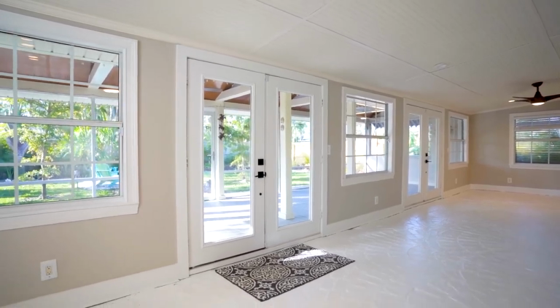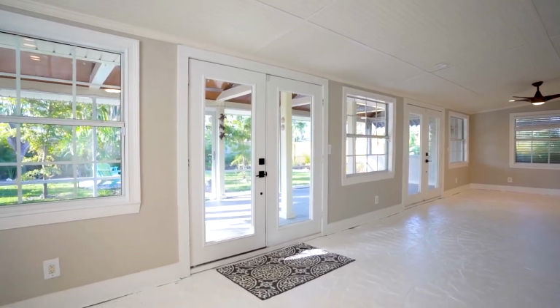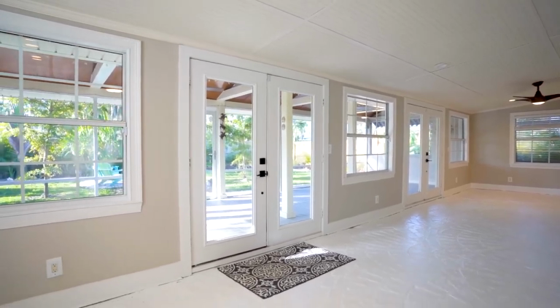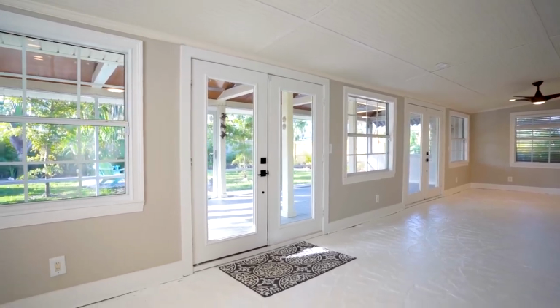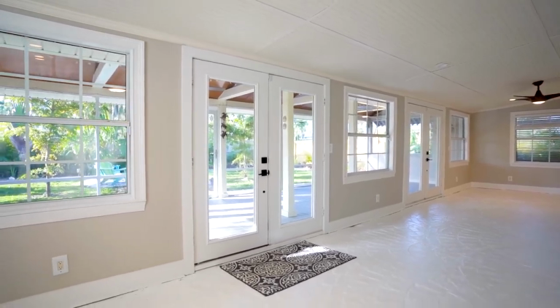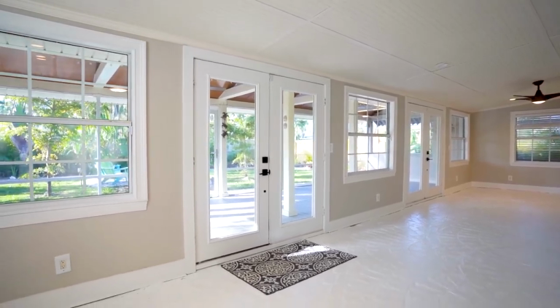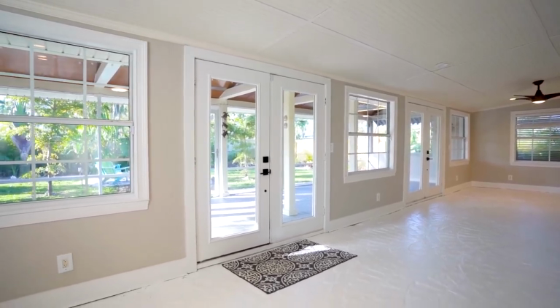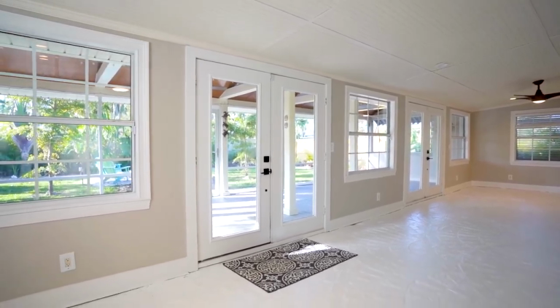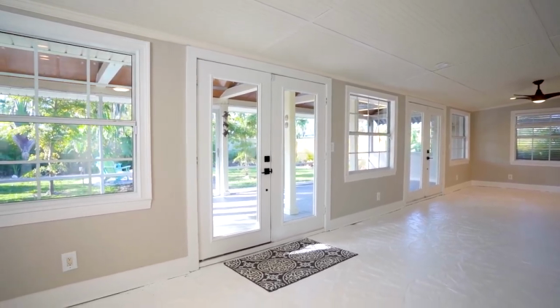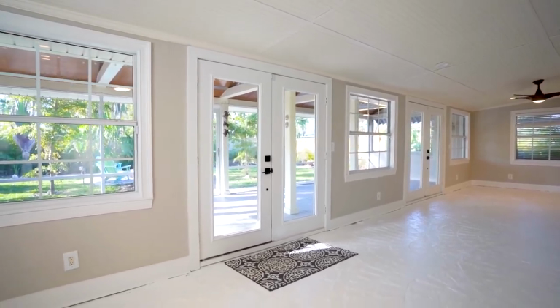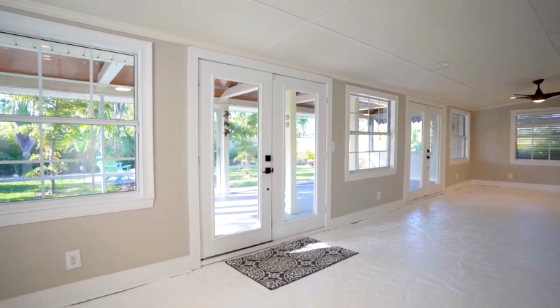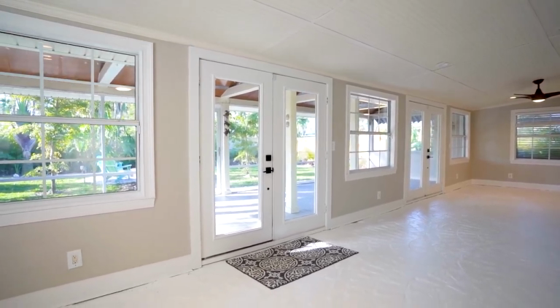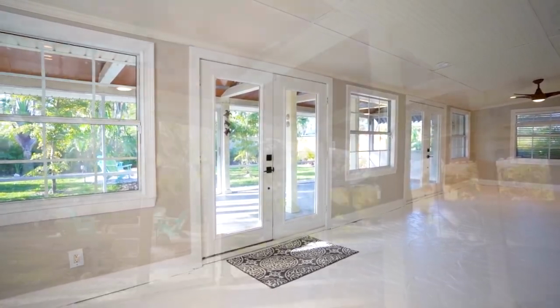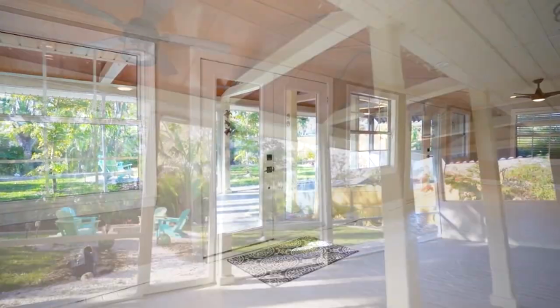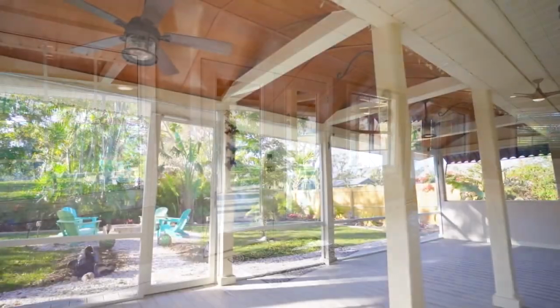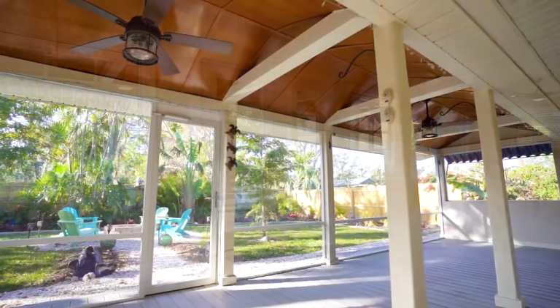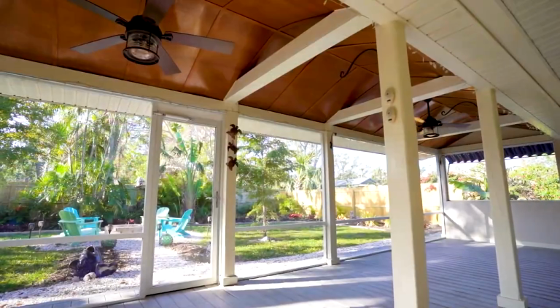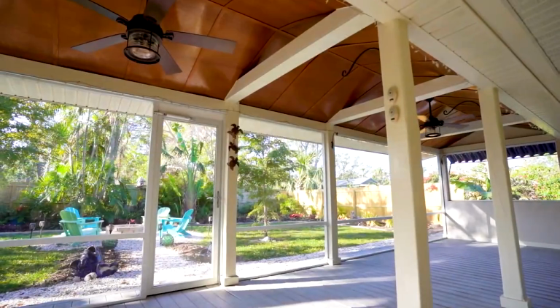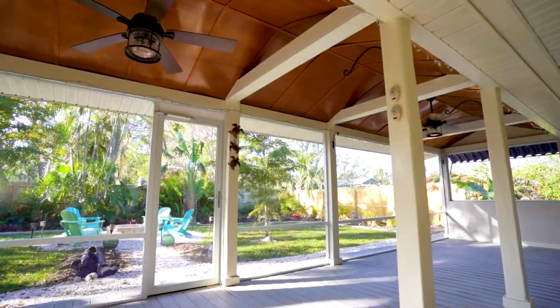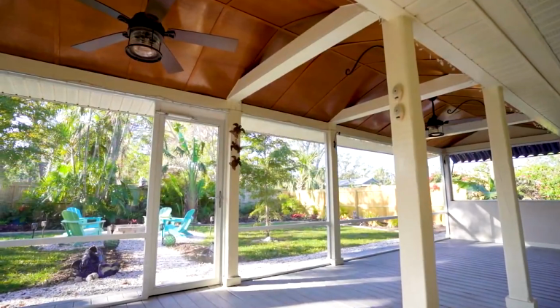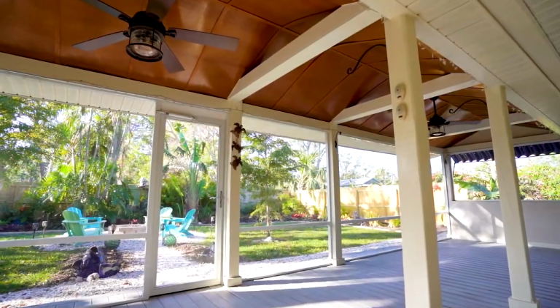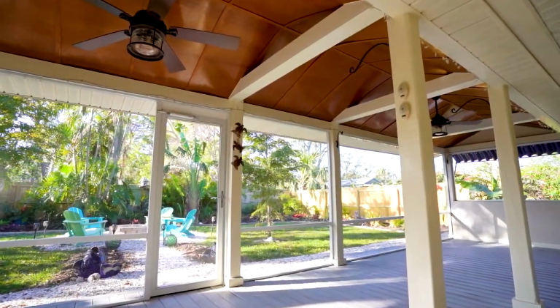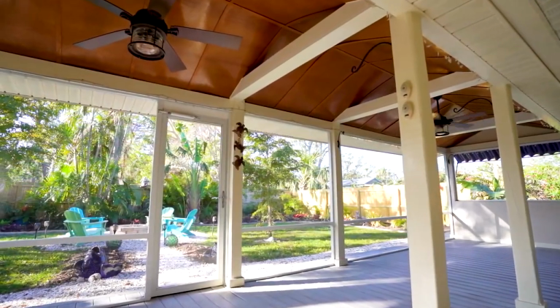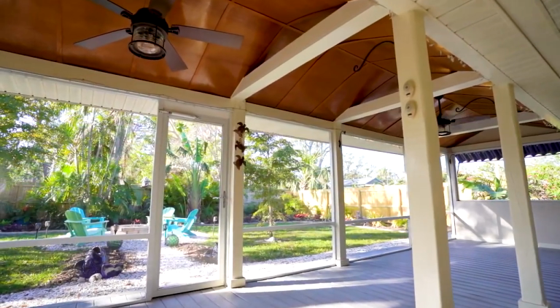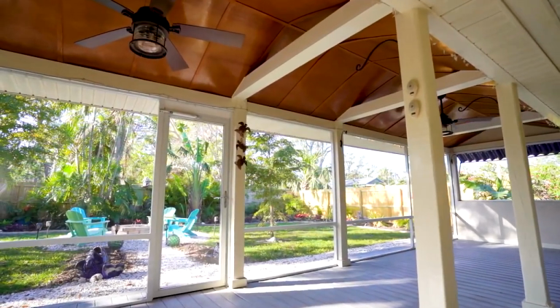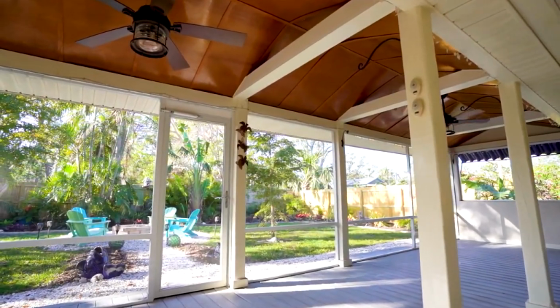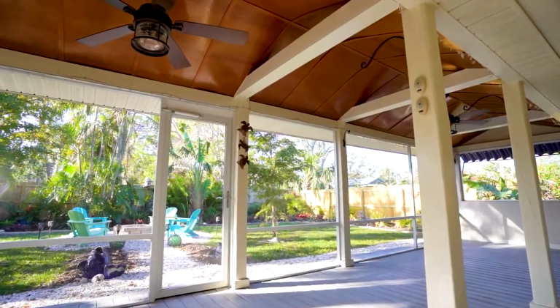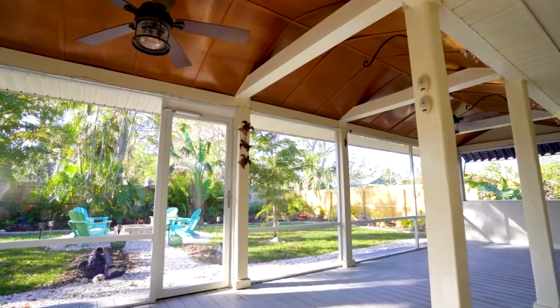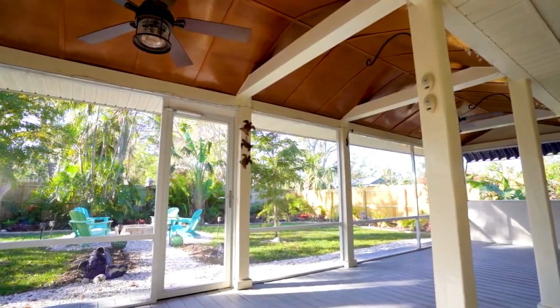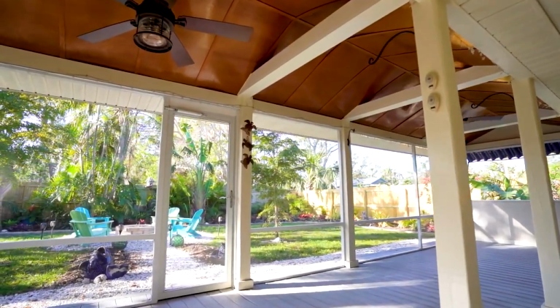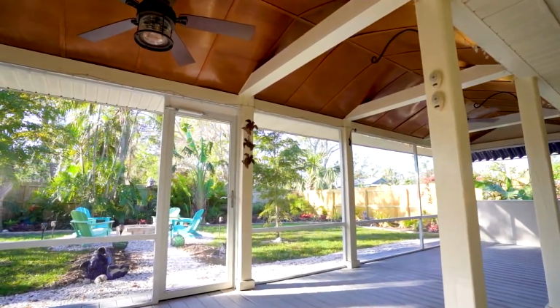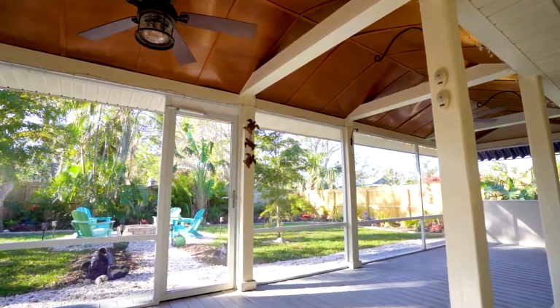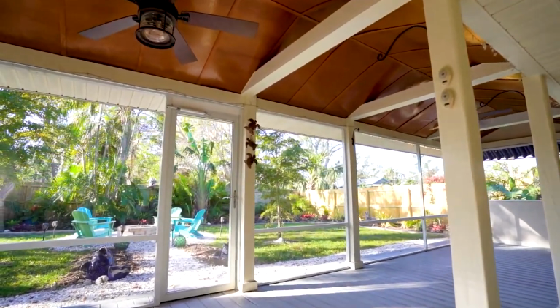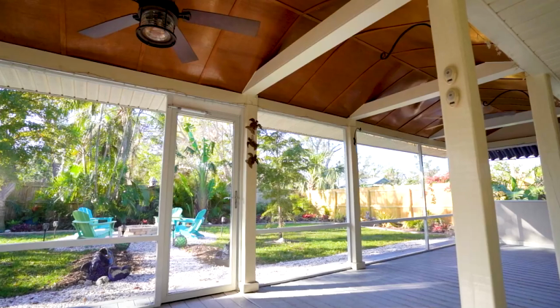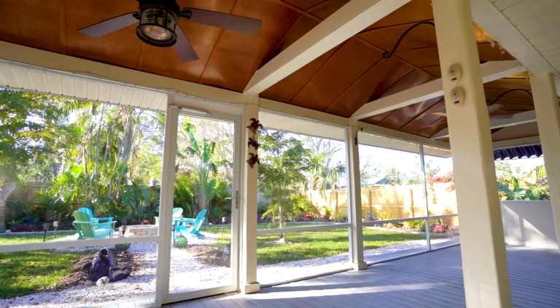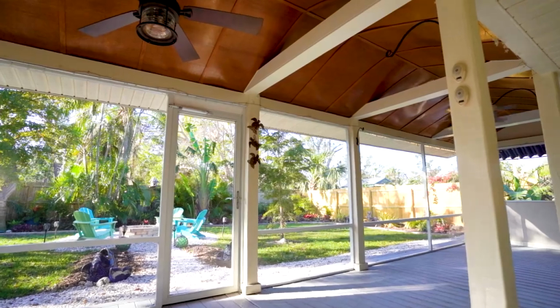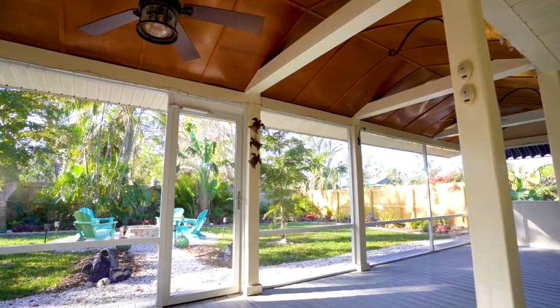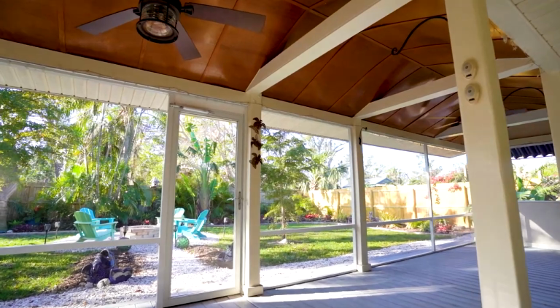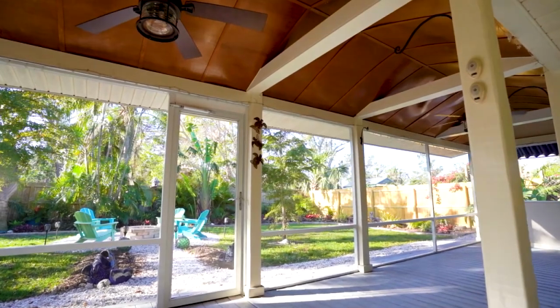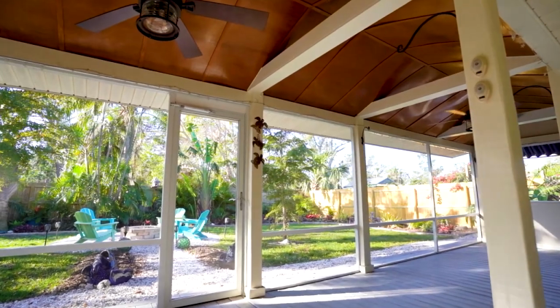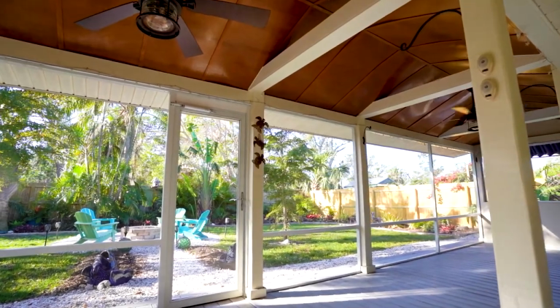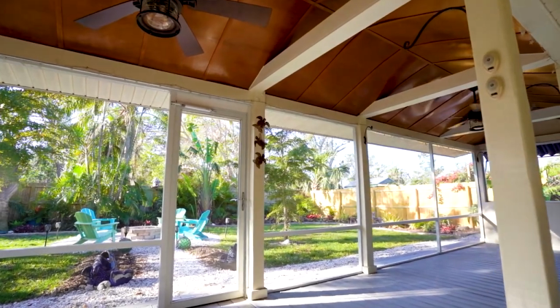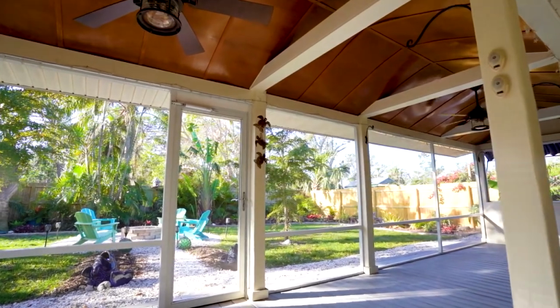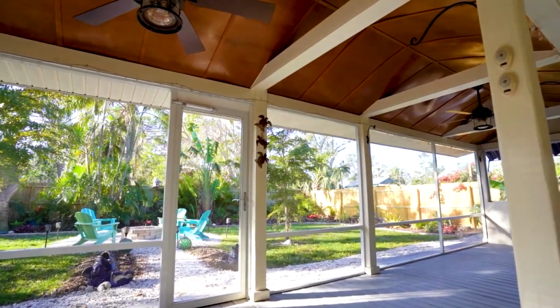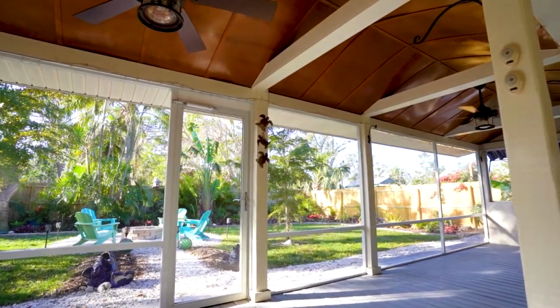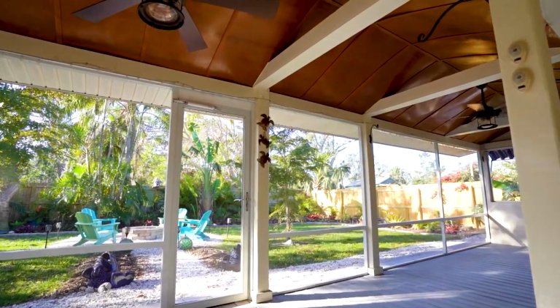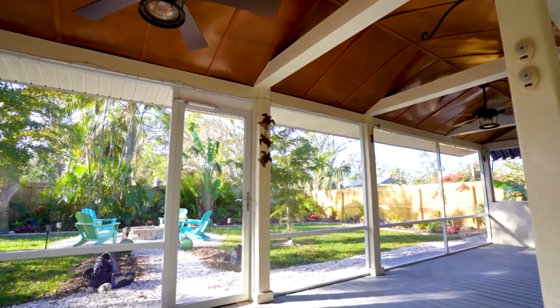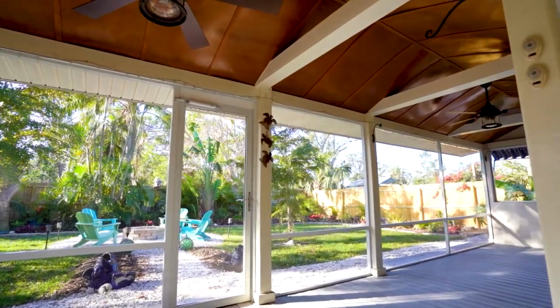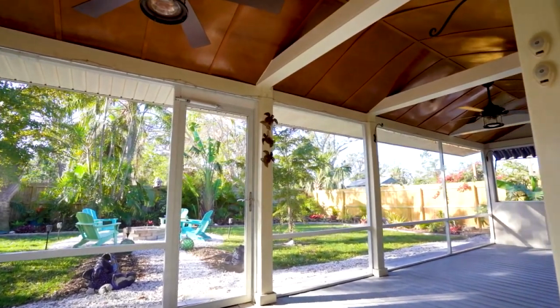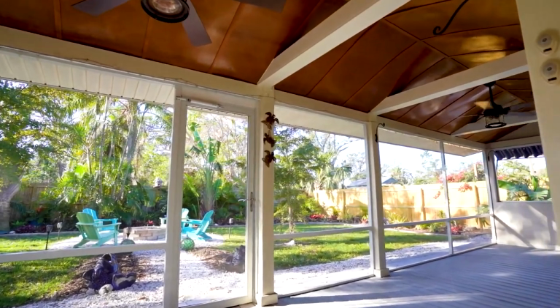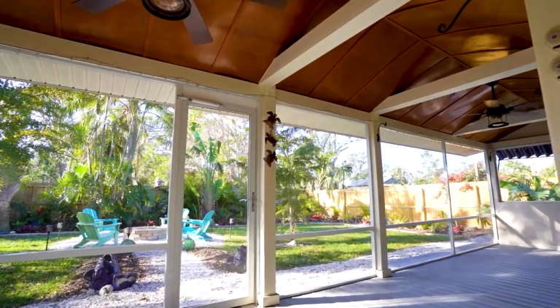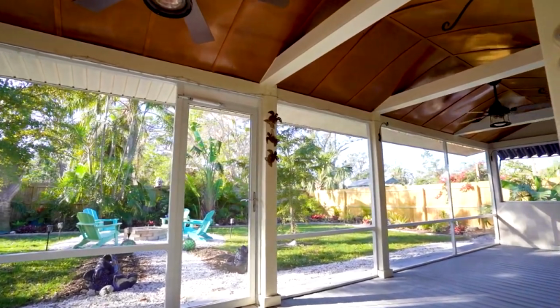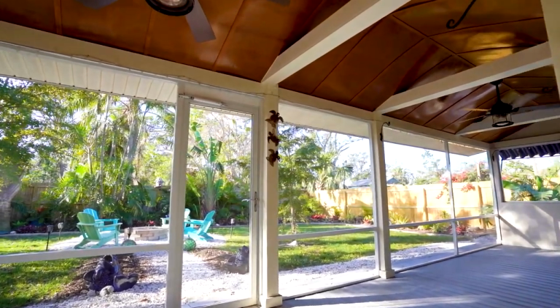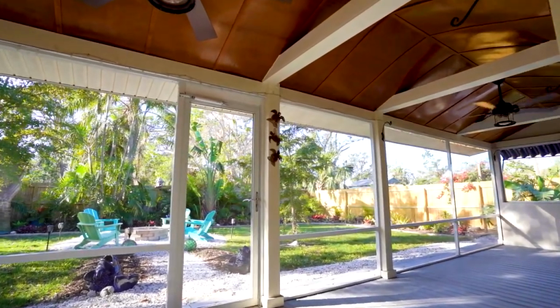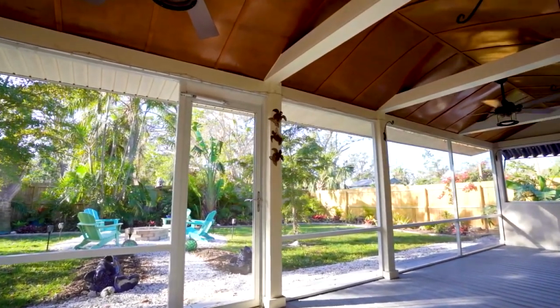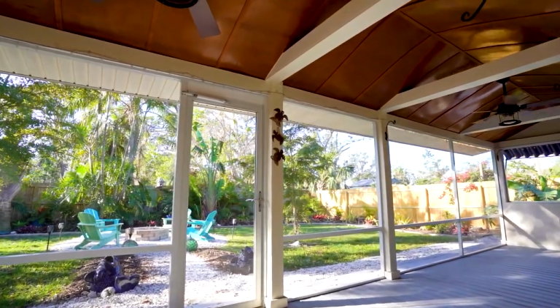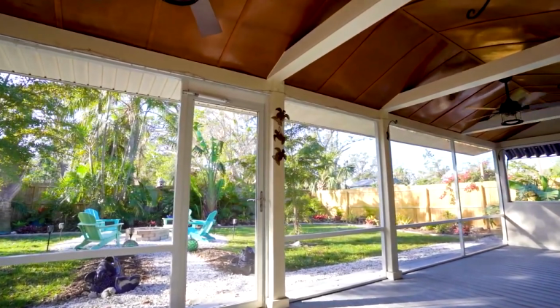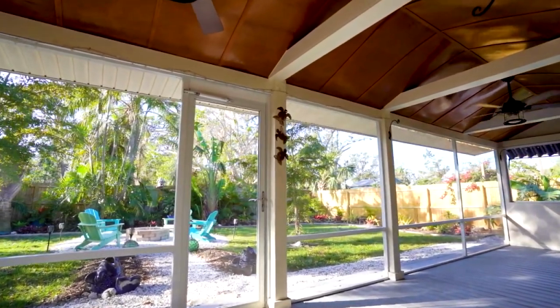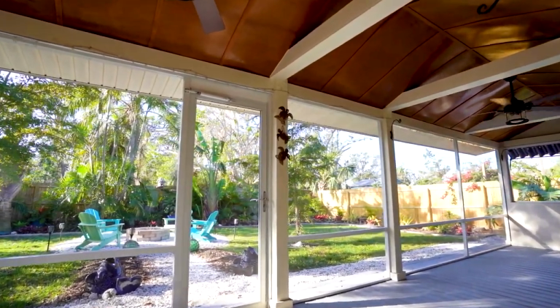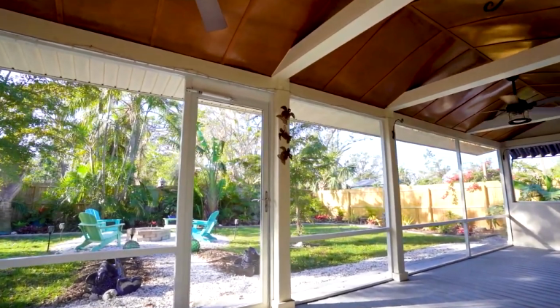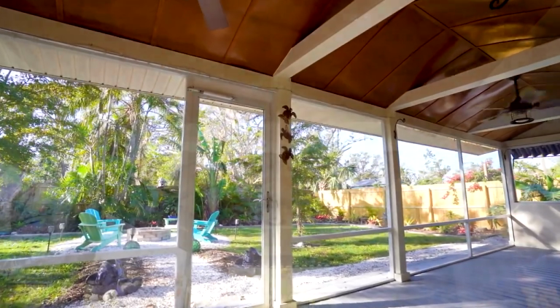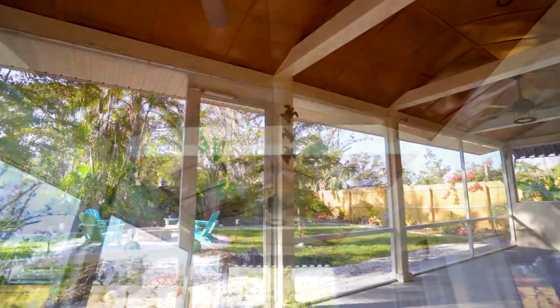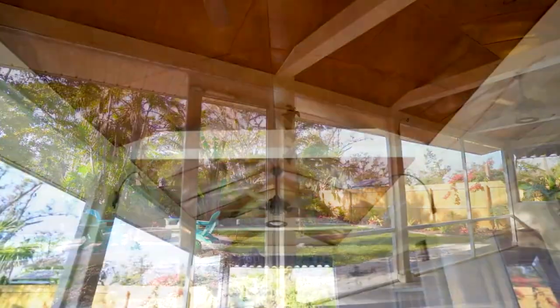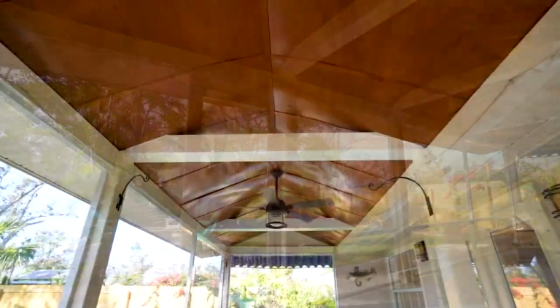Its newly laid and sealed paver driveway and the gorgeous coastal landscaping brings you wanting to know more about this home.